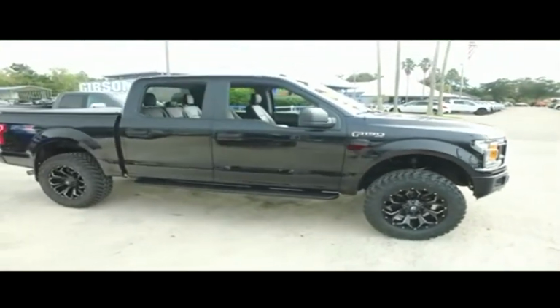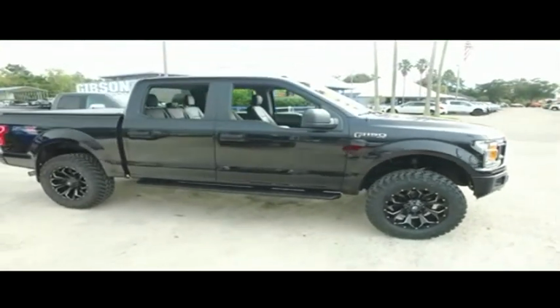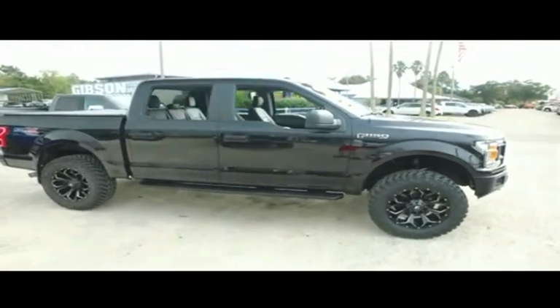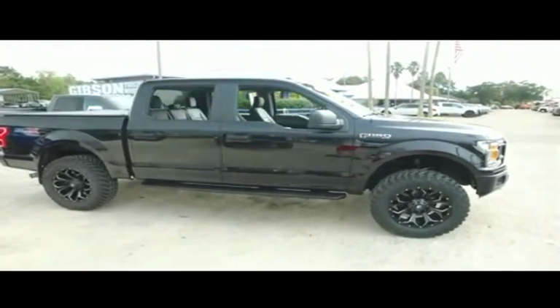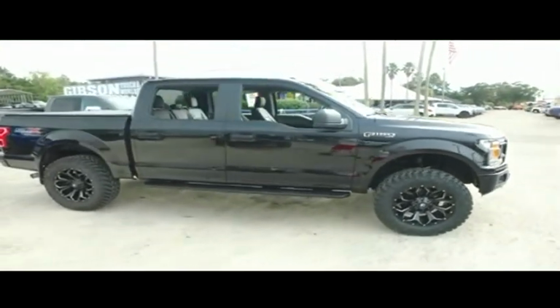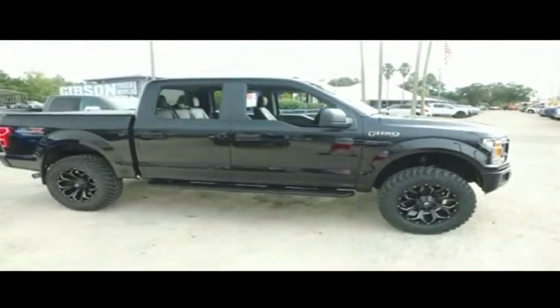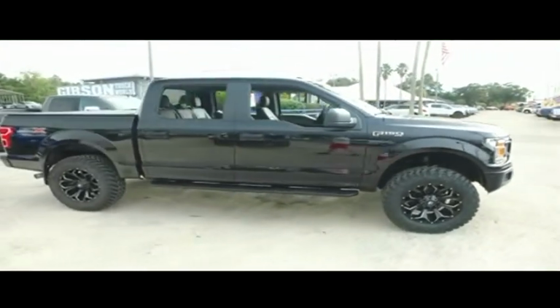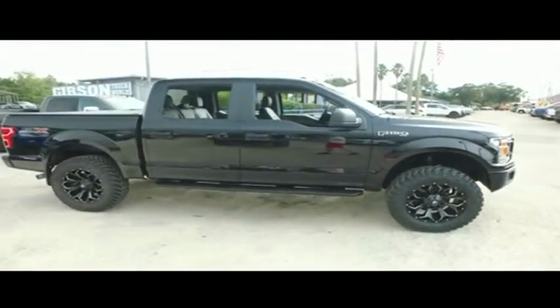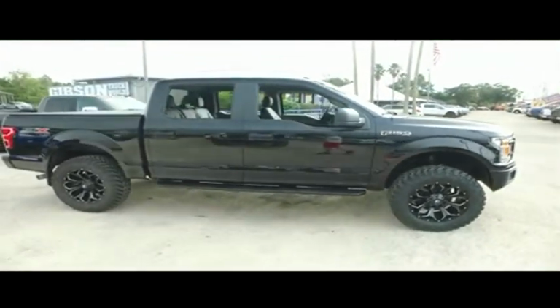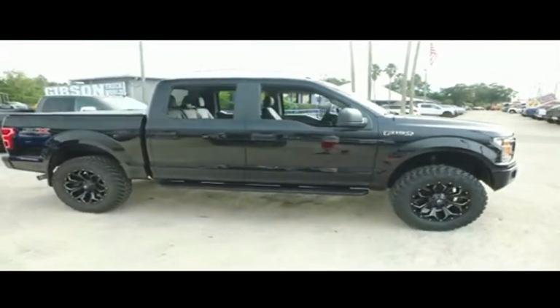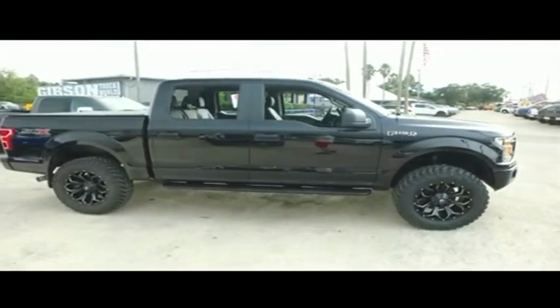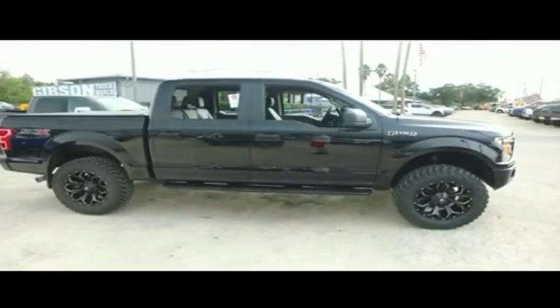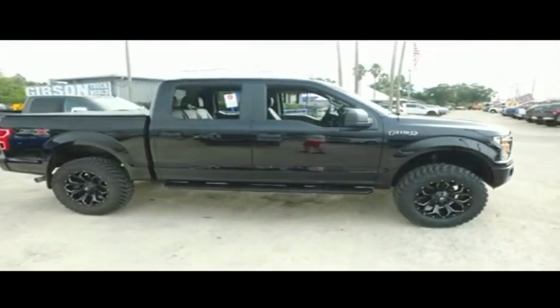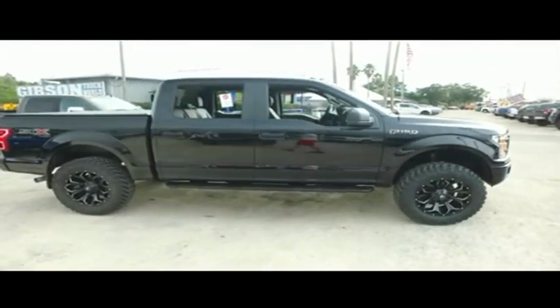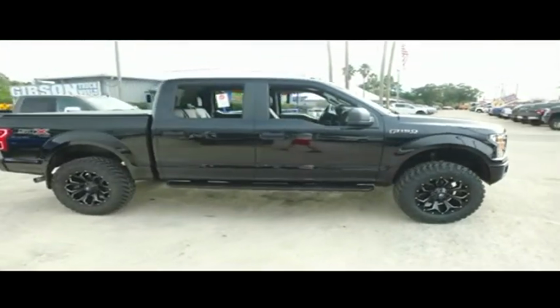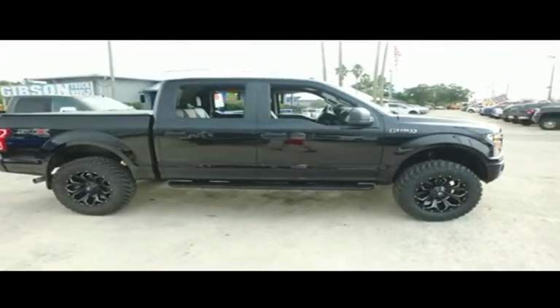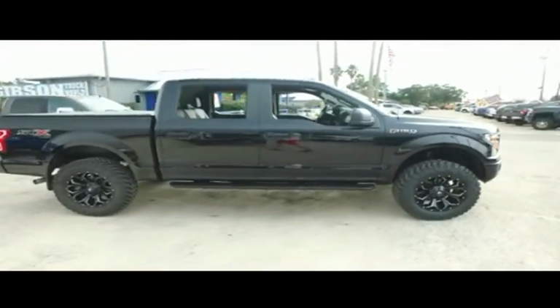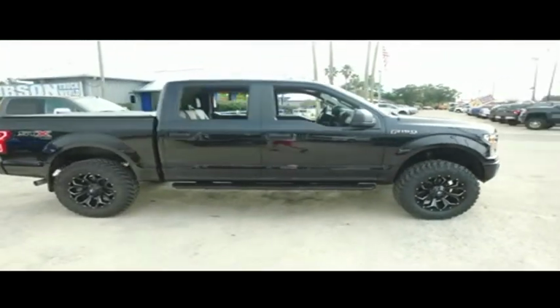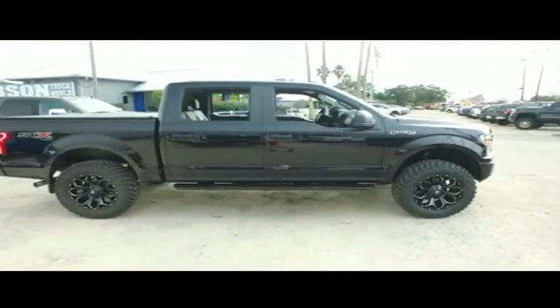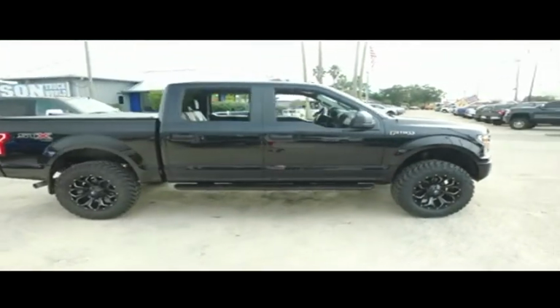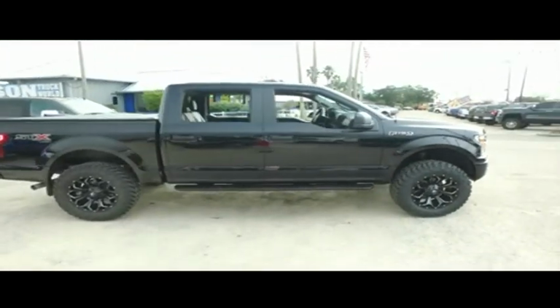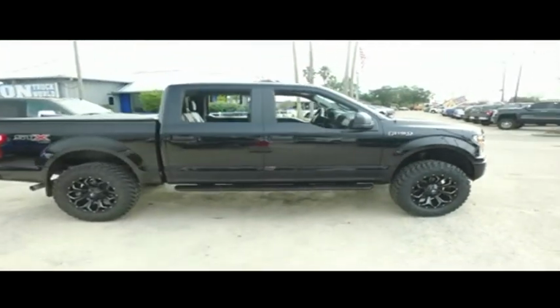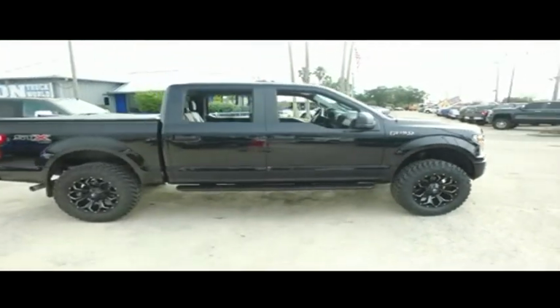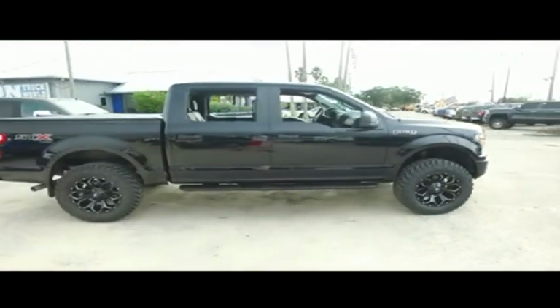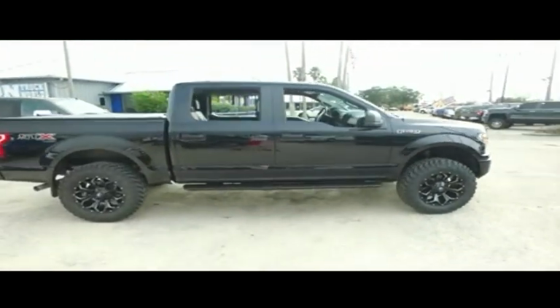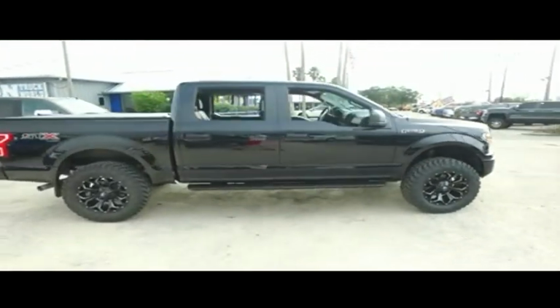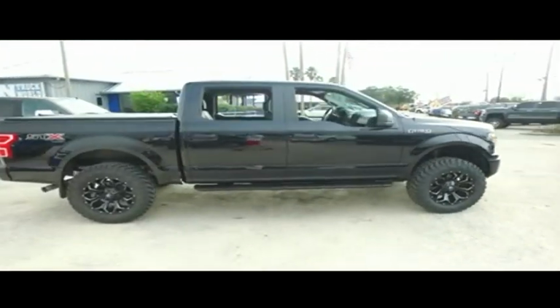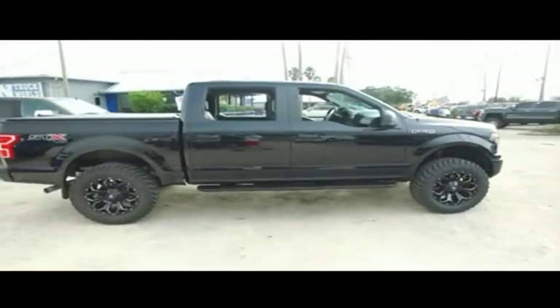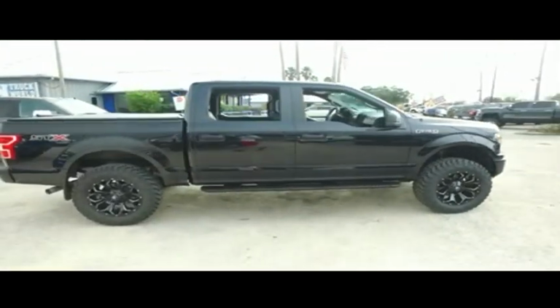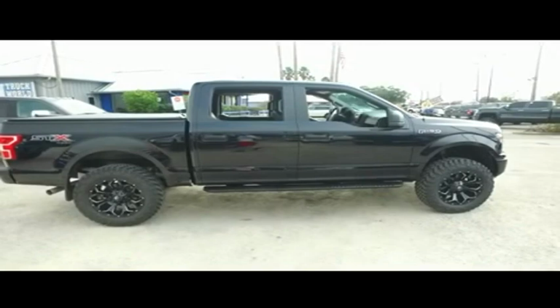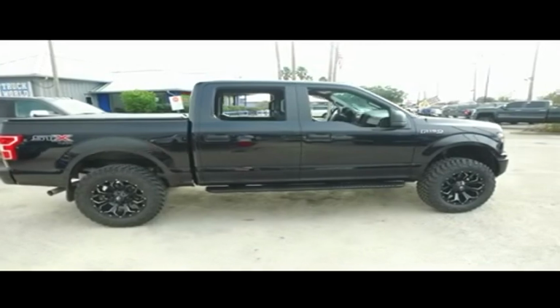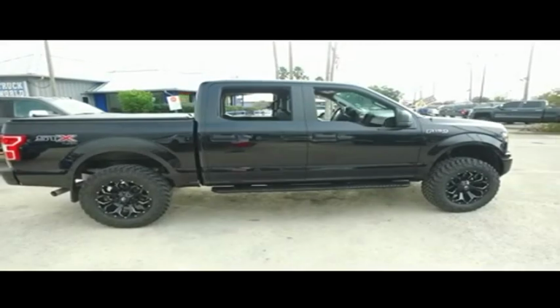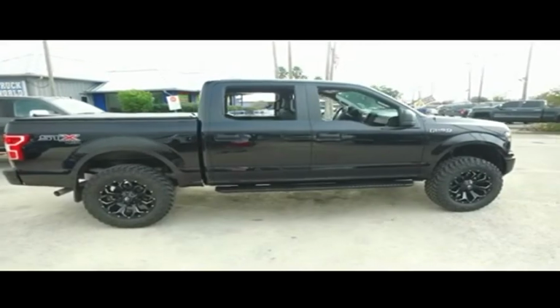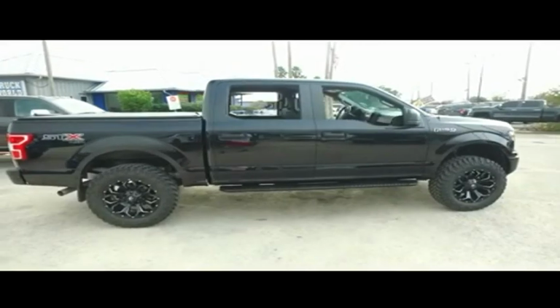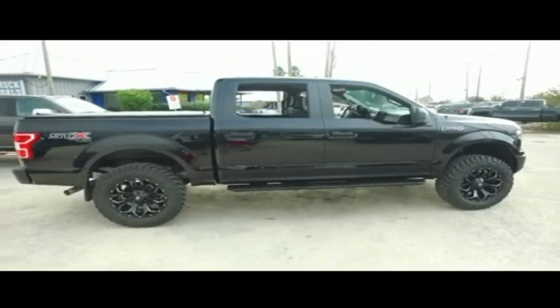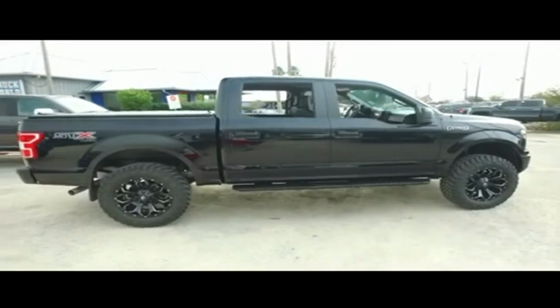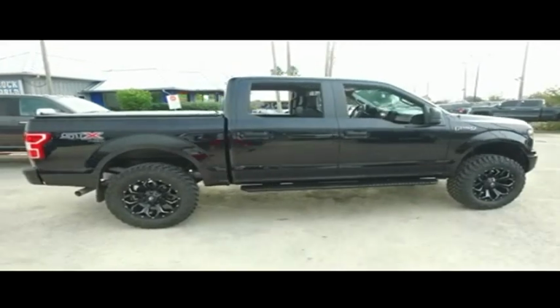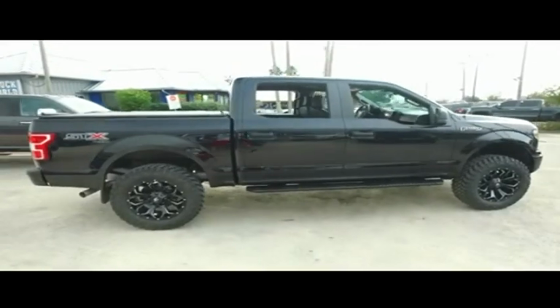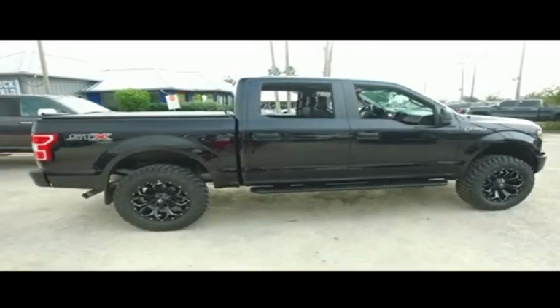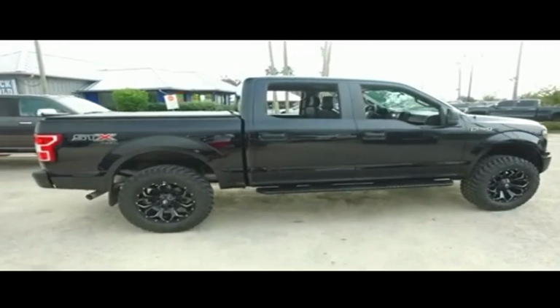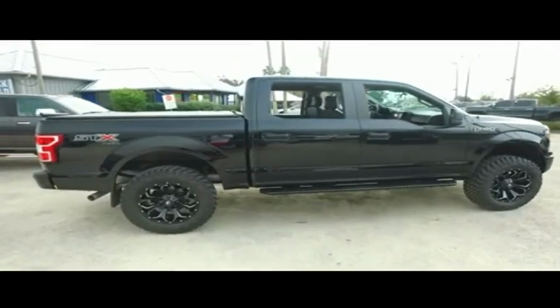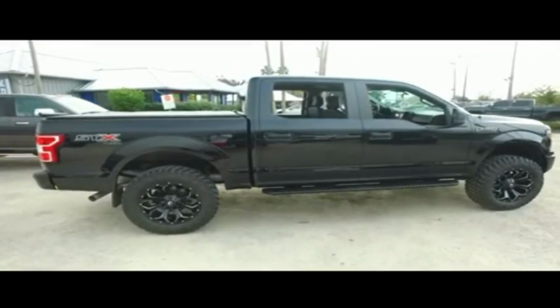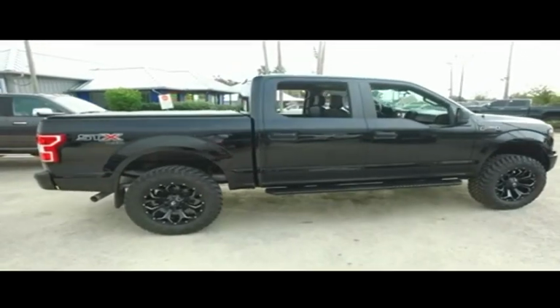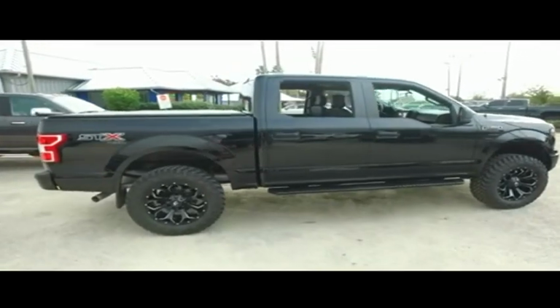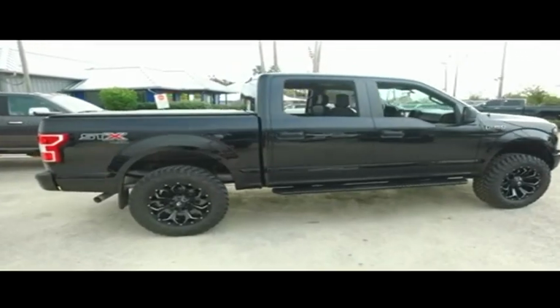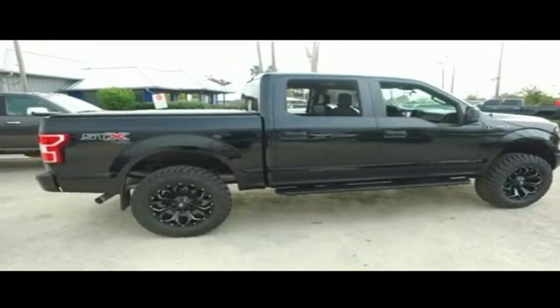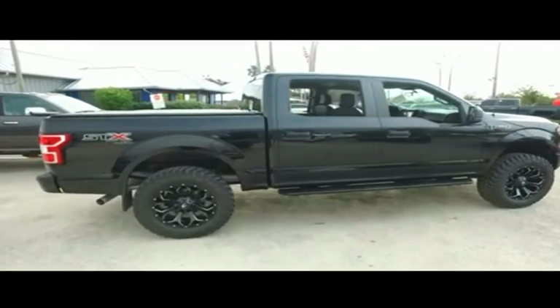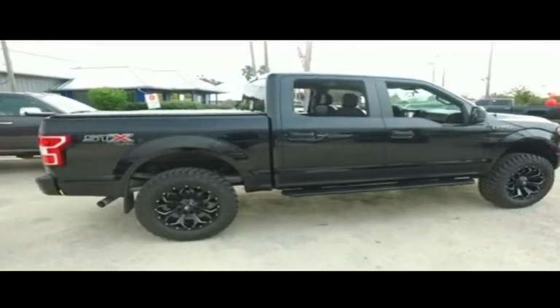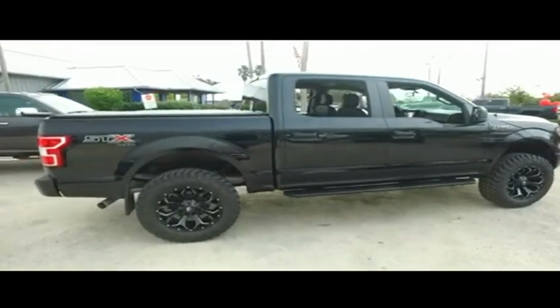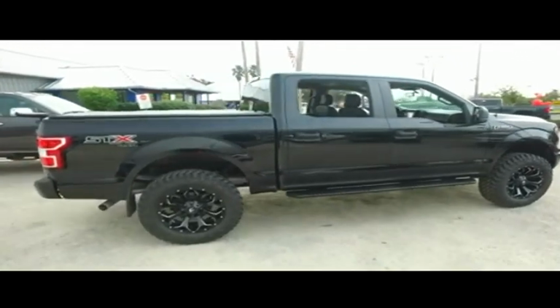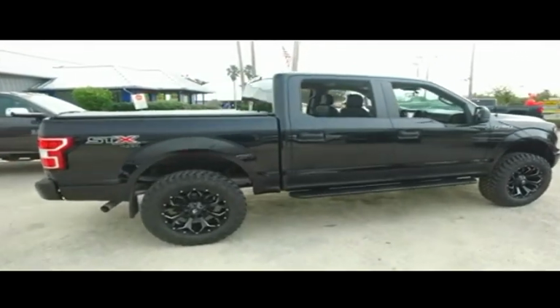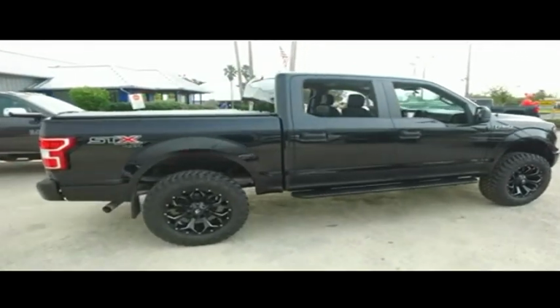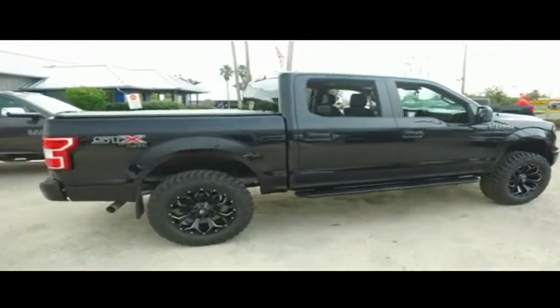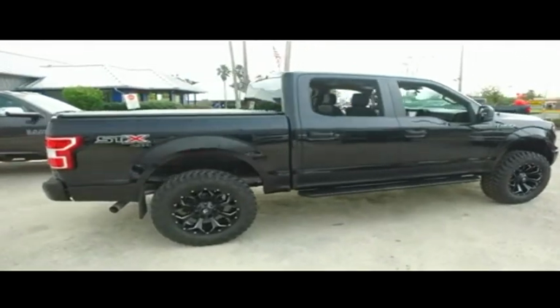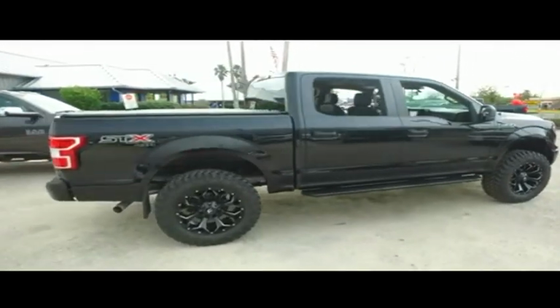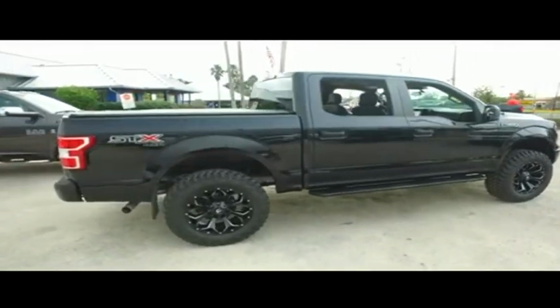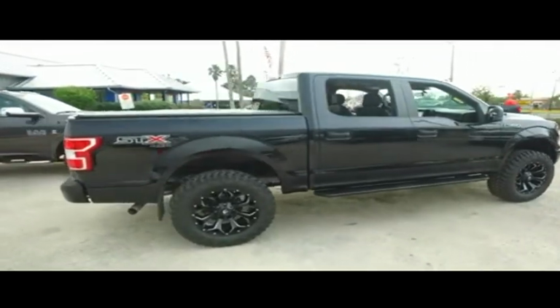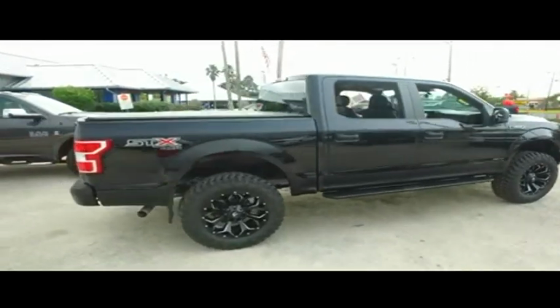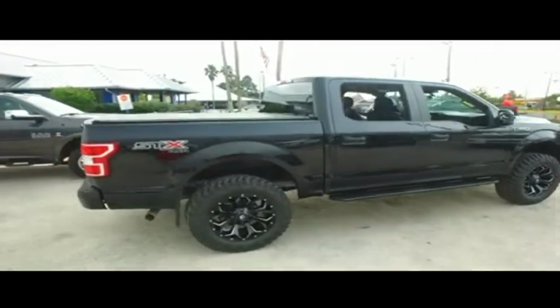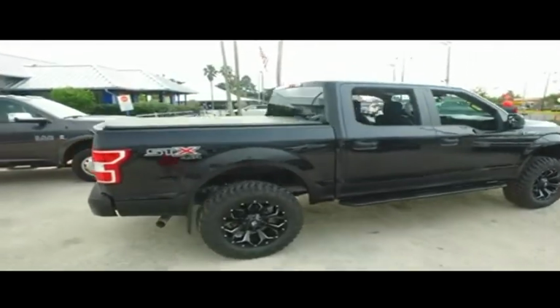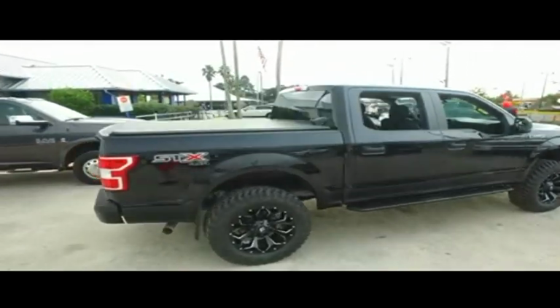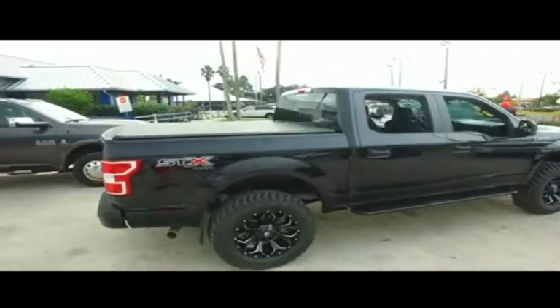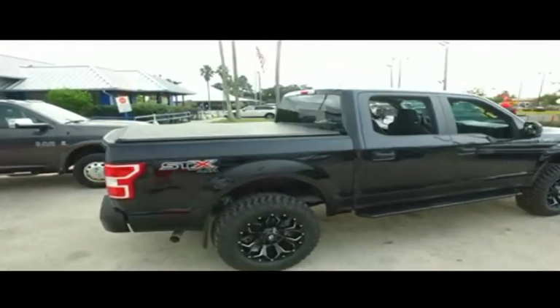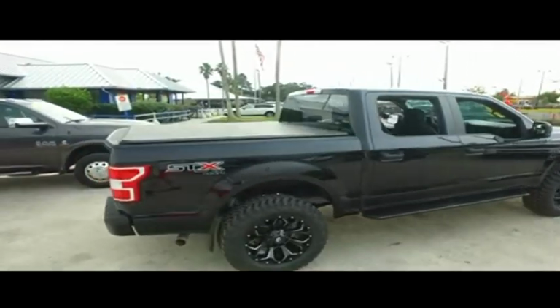Fog lamps, tow hooks — get ready to flex with that STX automatic four-wheel drive.